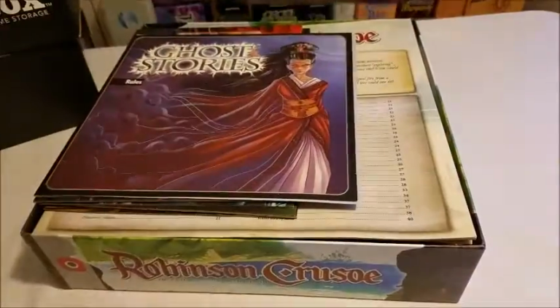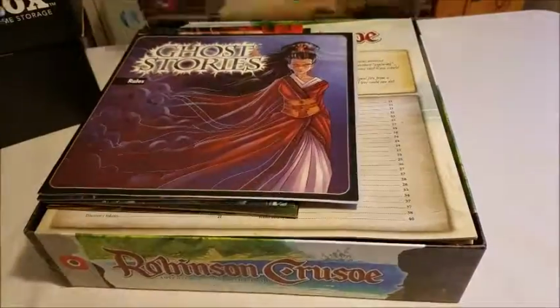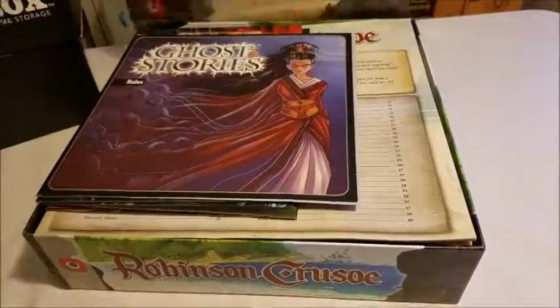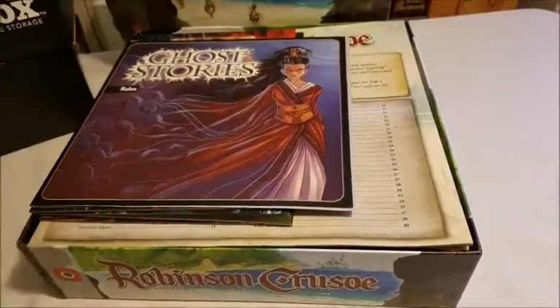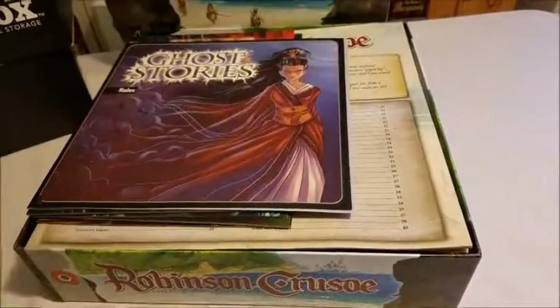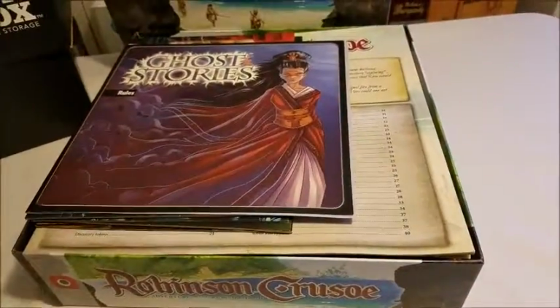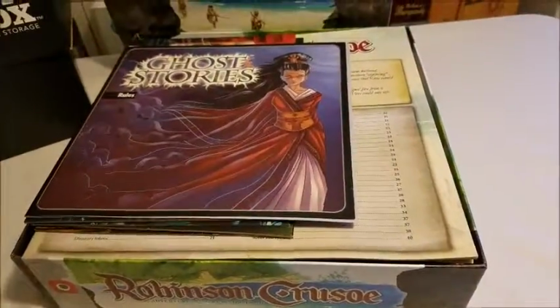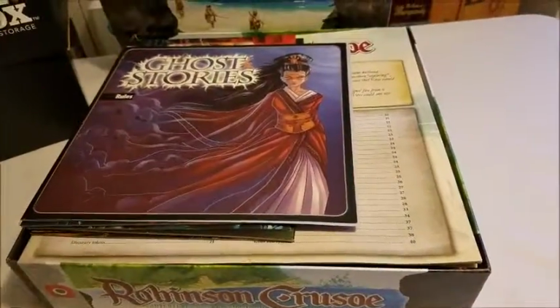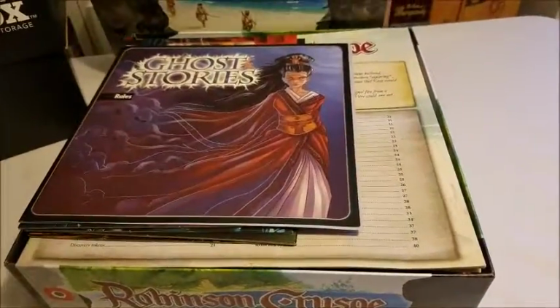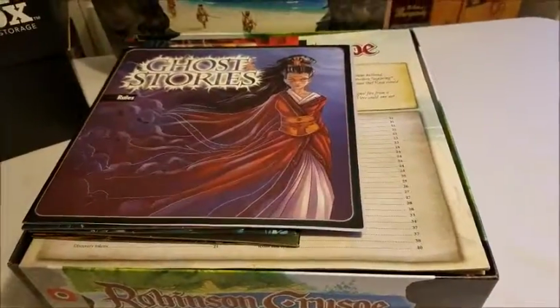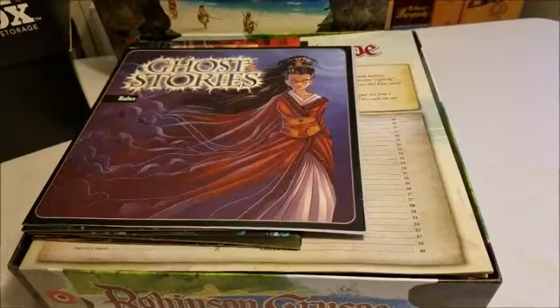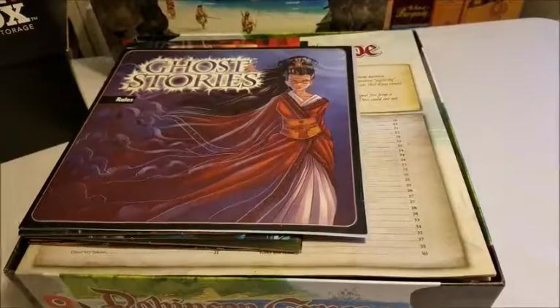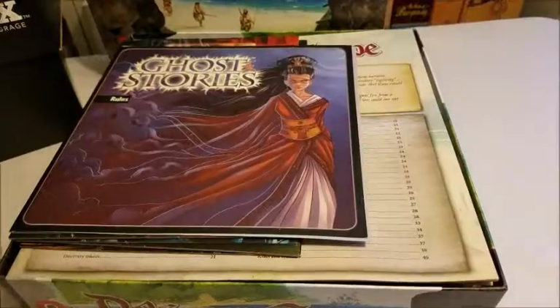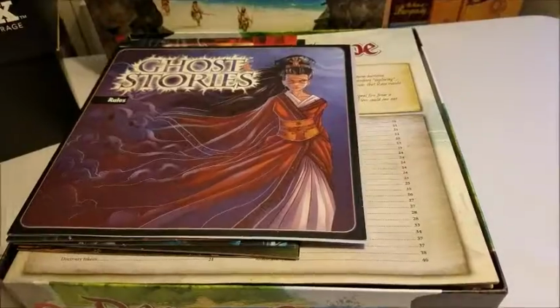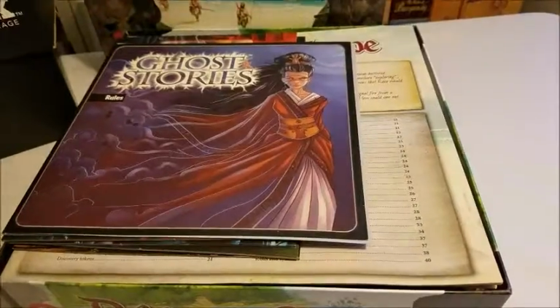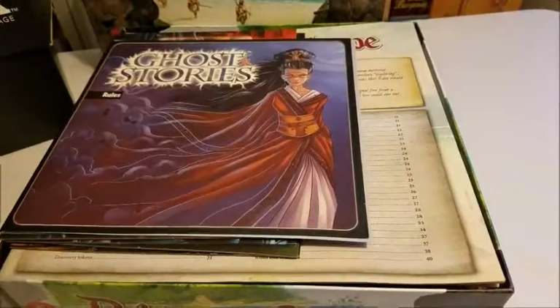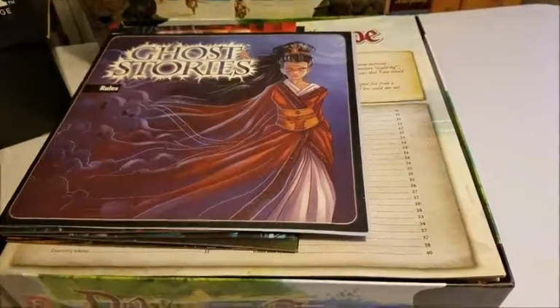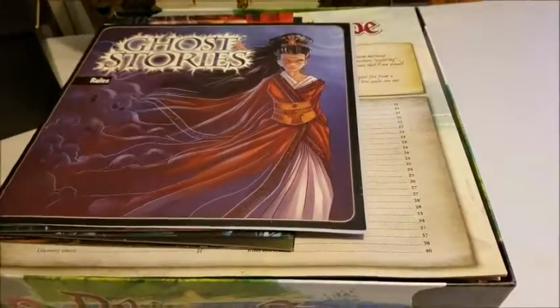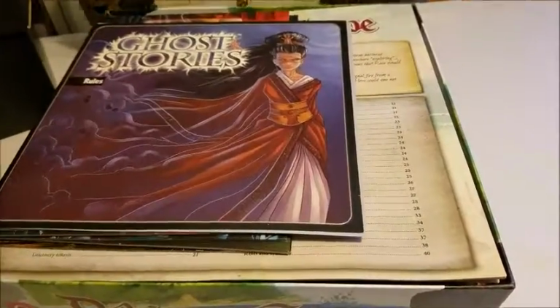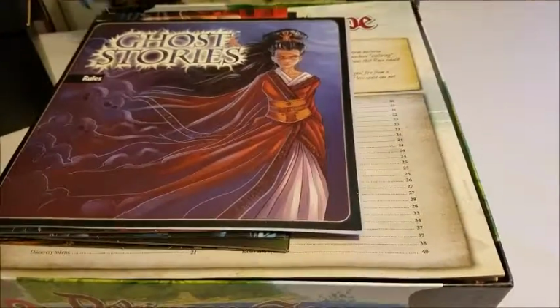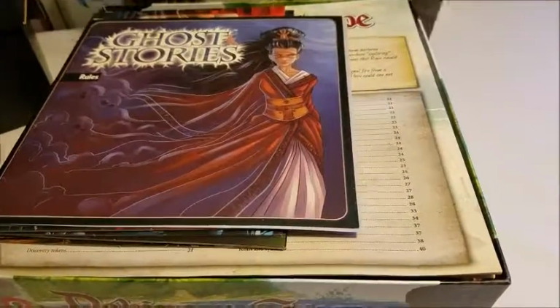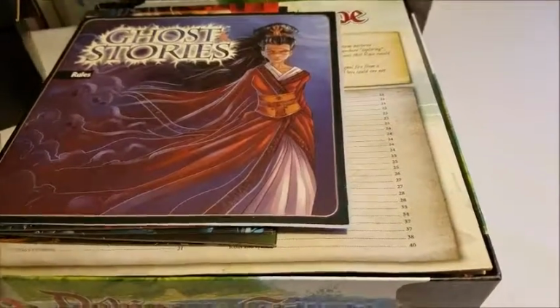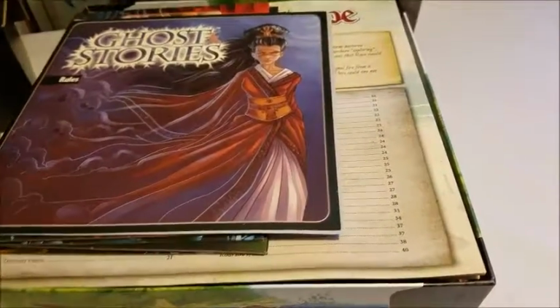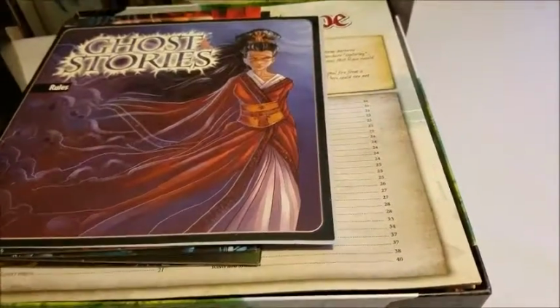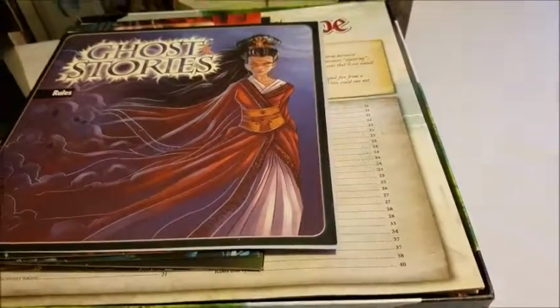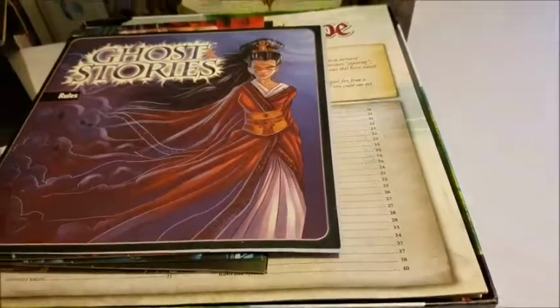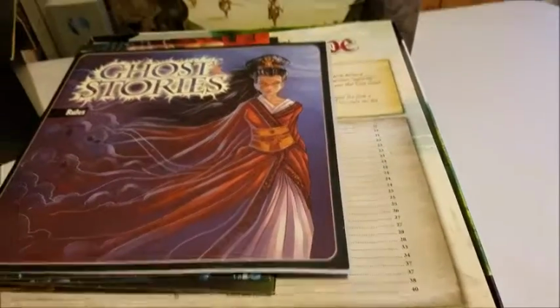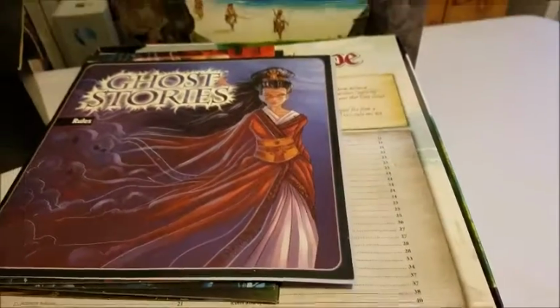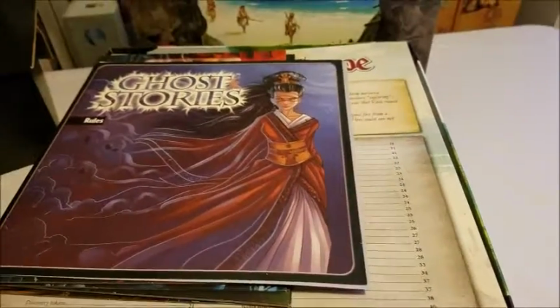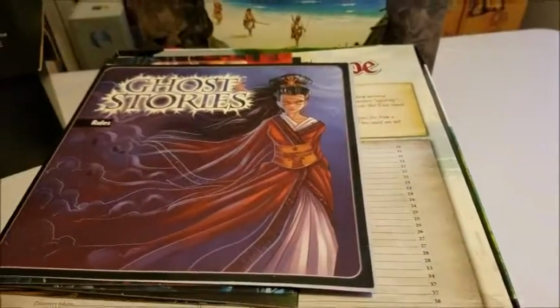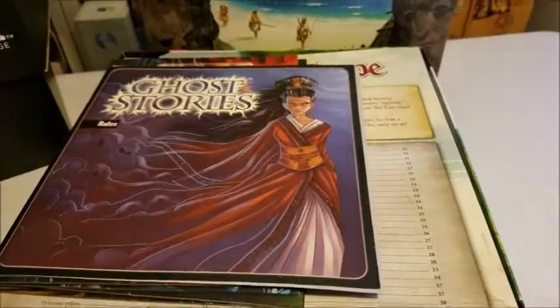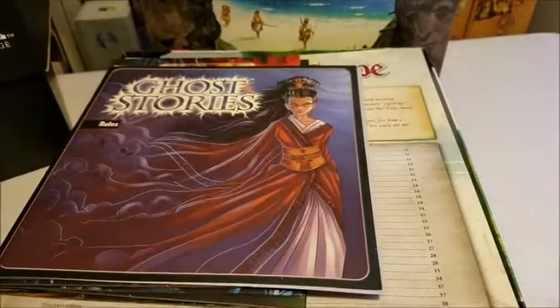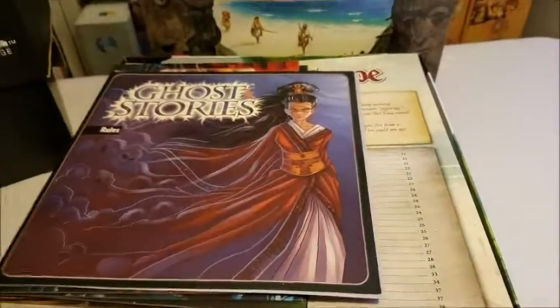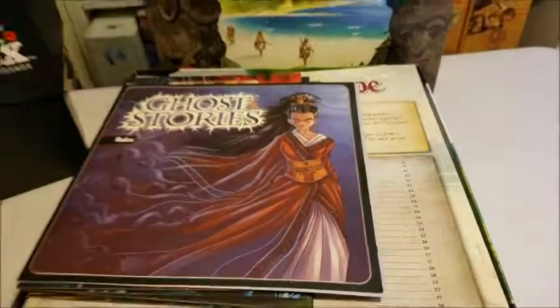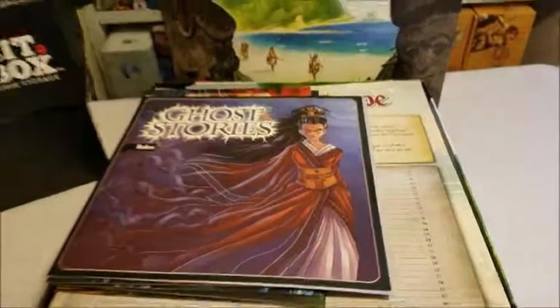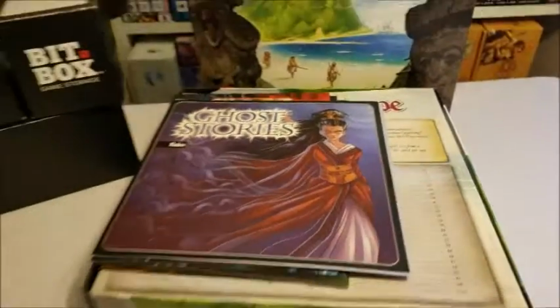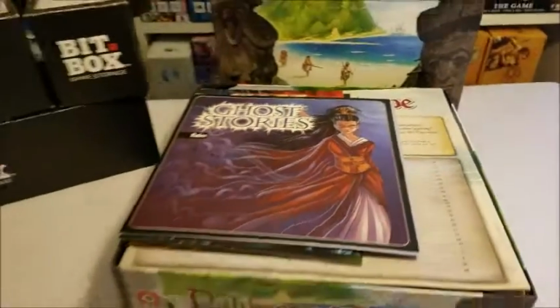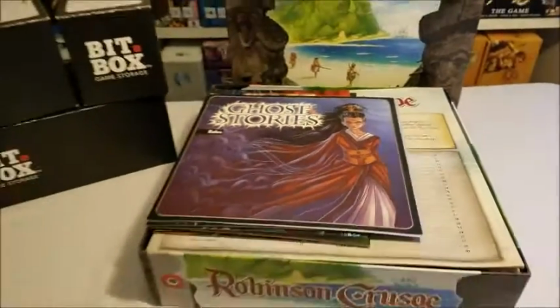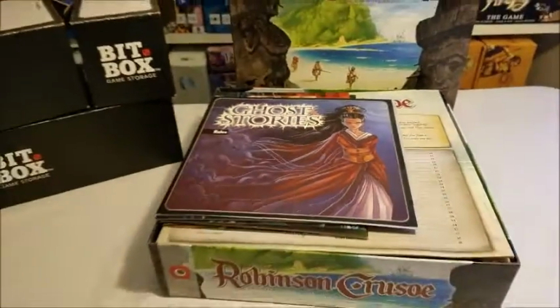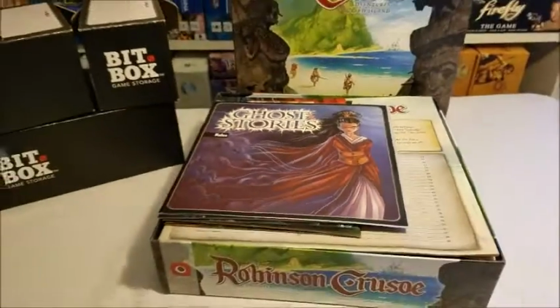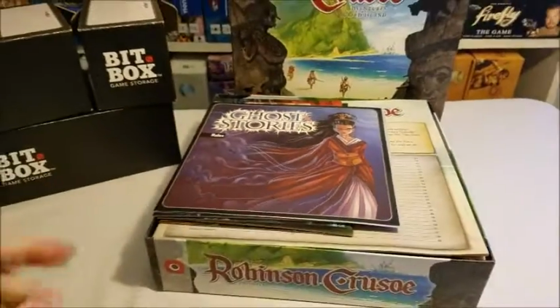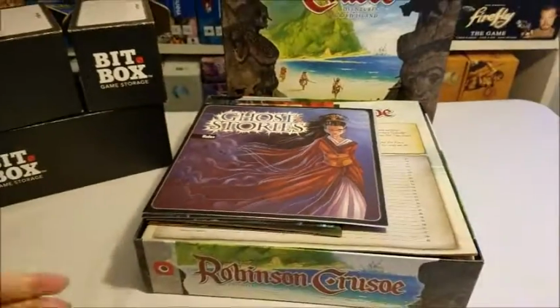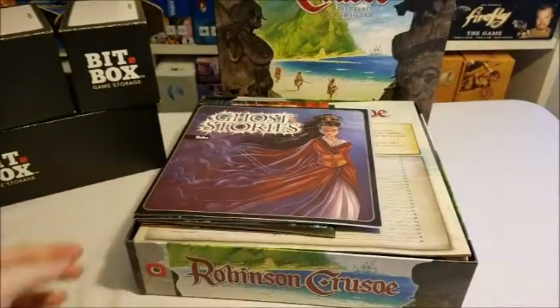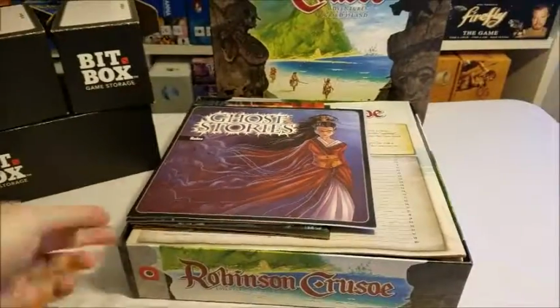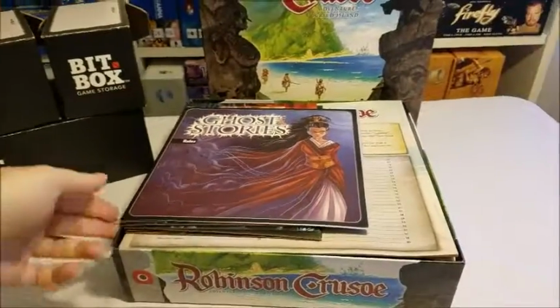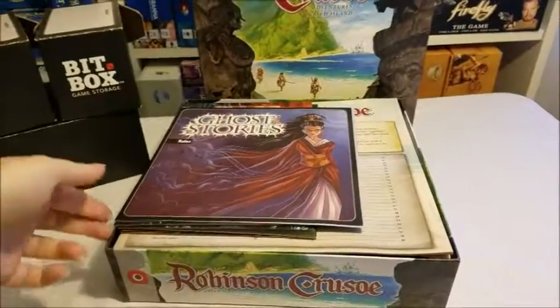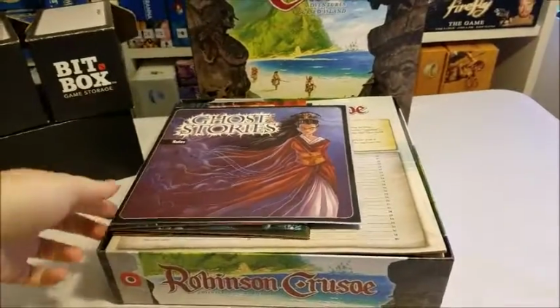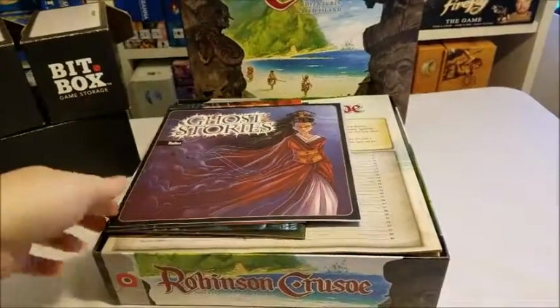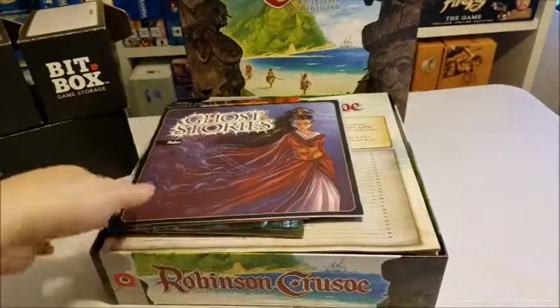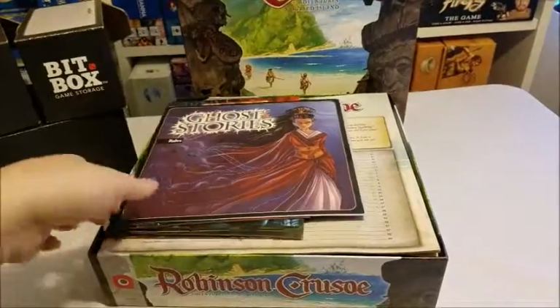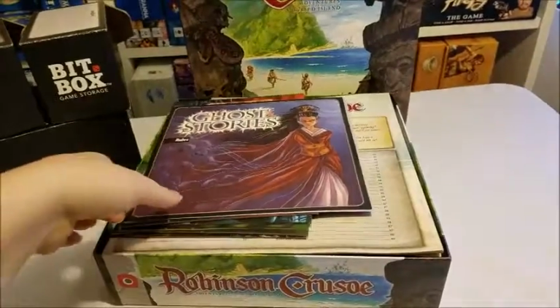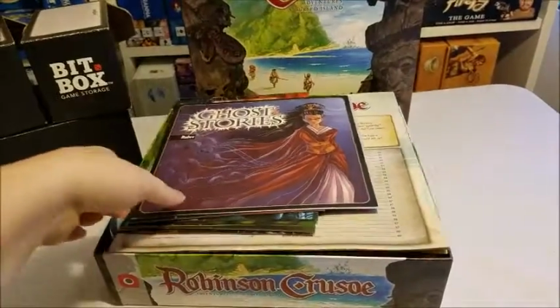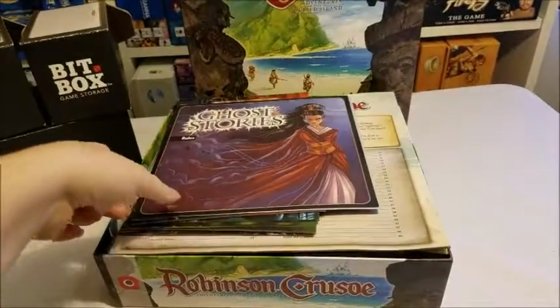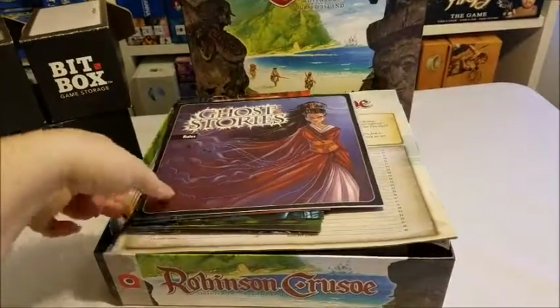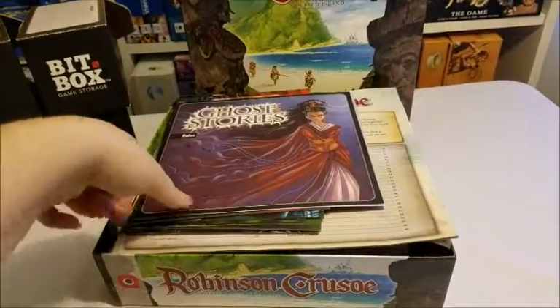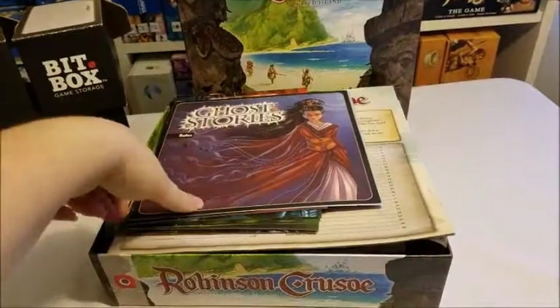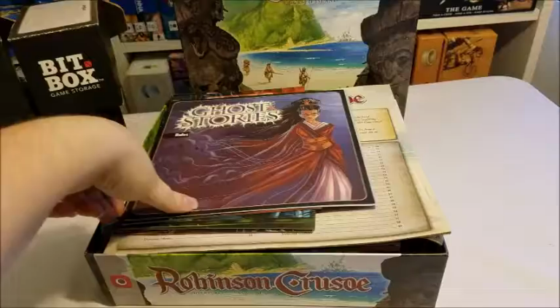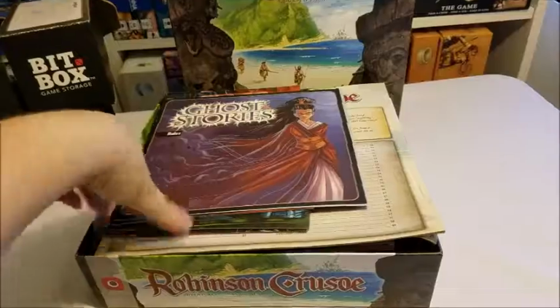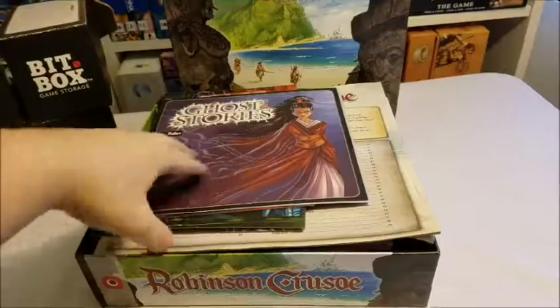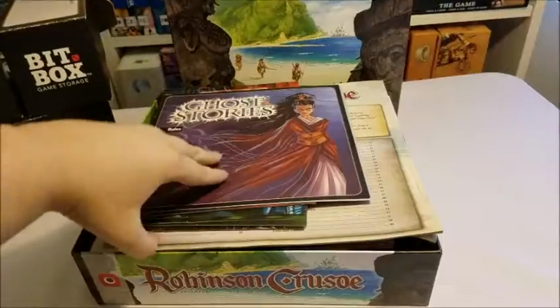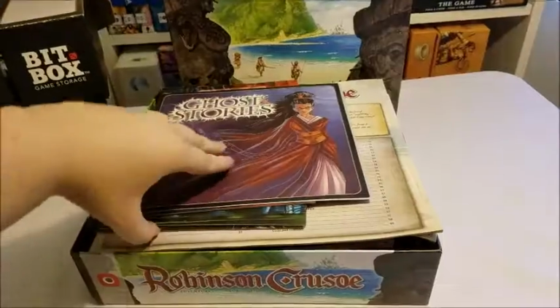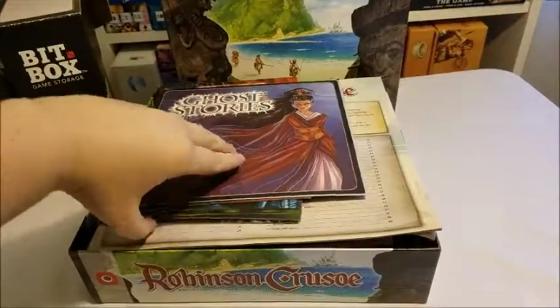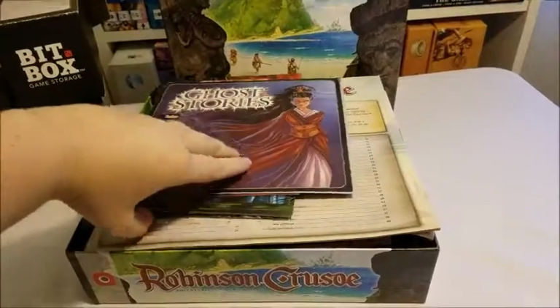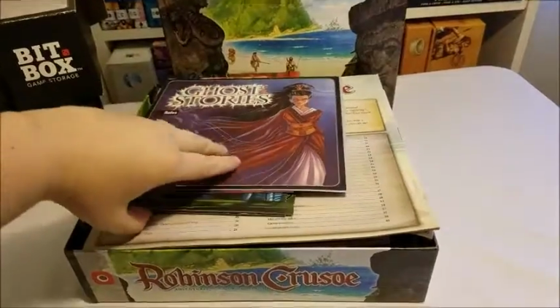Oh, look at that — Ghost Story rules! I wondered where I put those for my last game night. Don't worry about that.